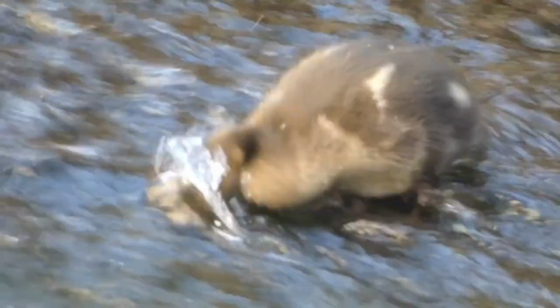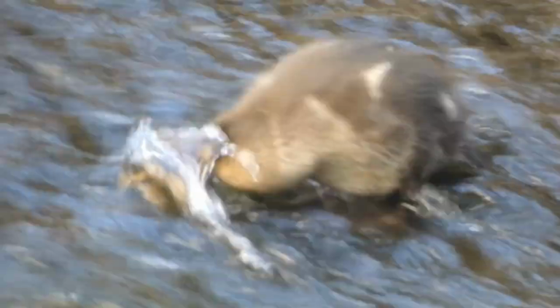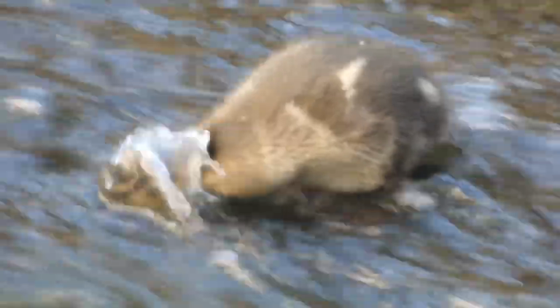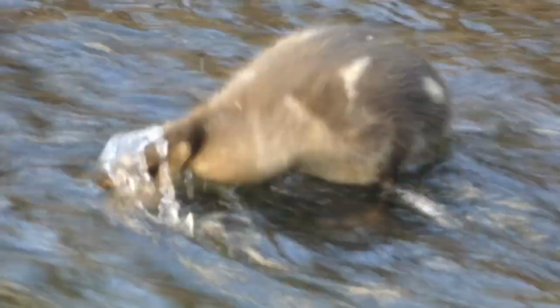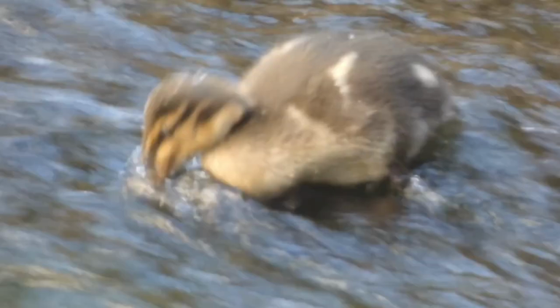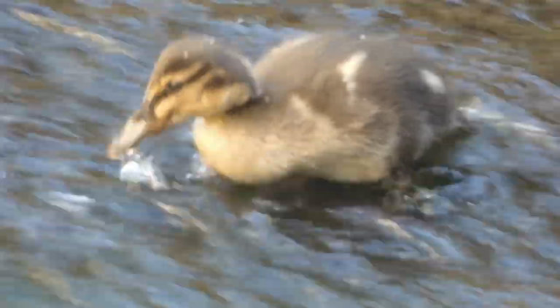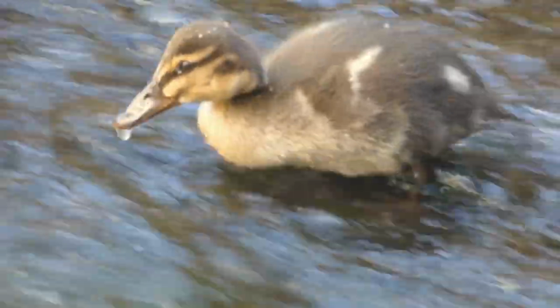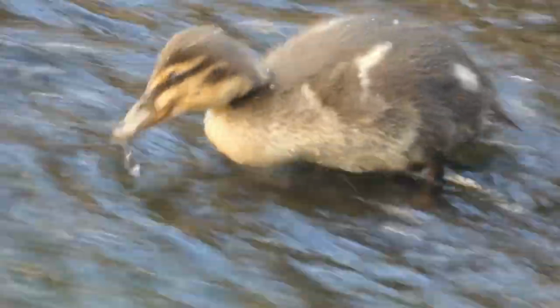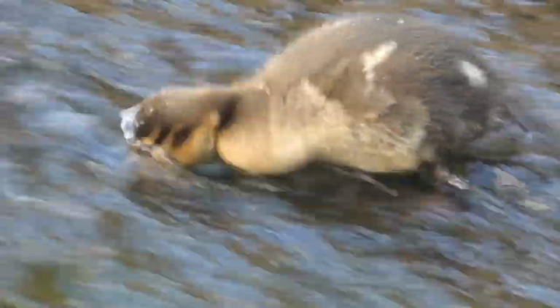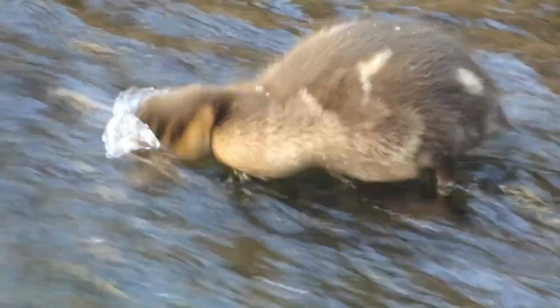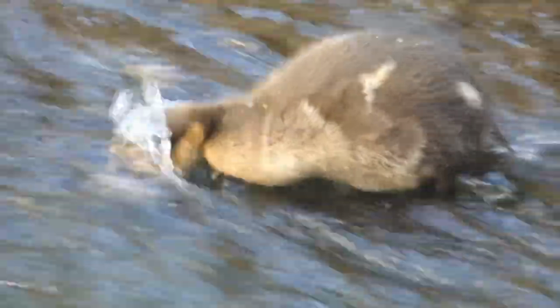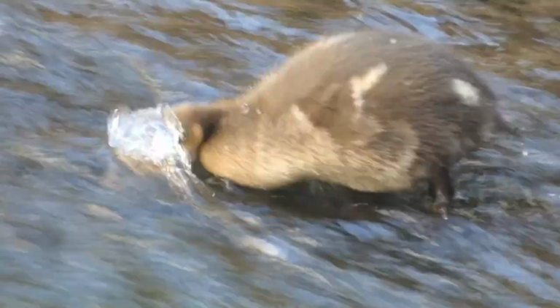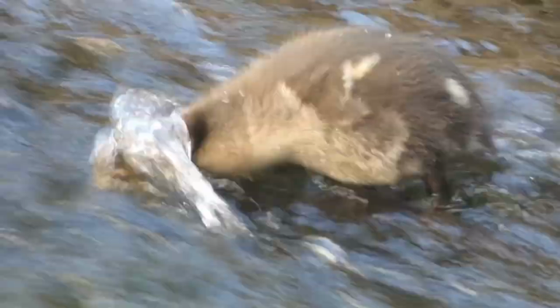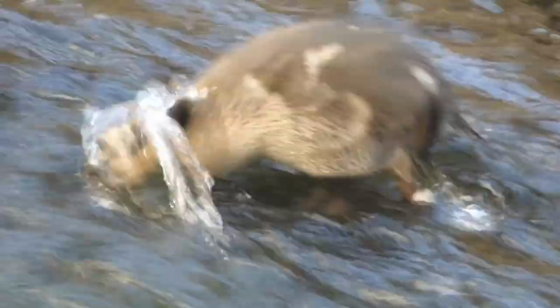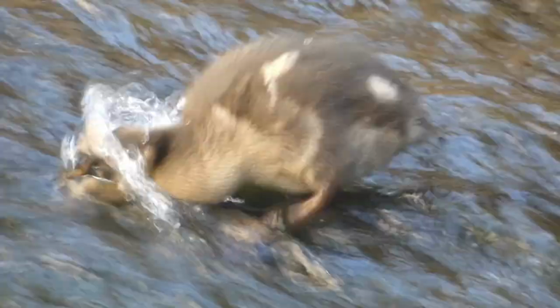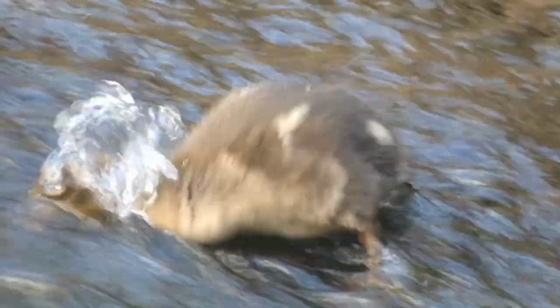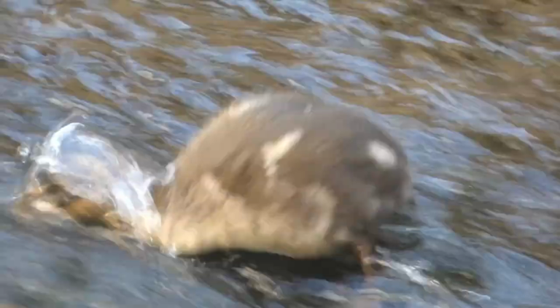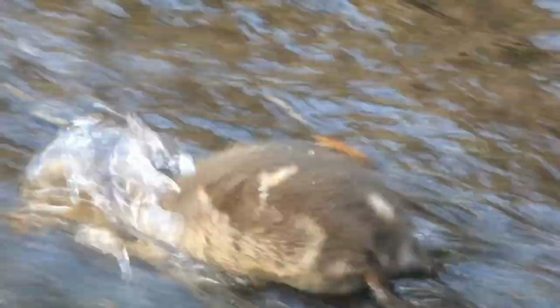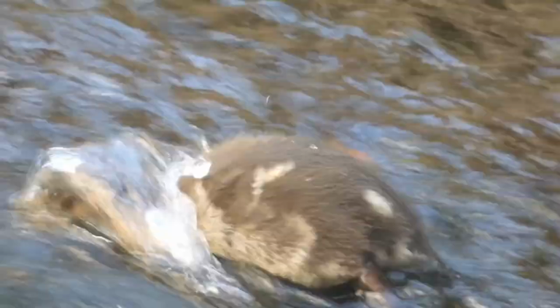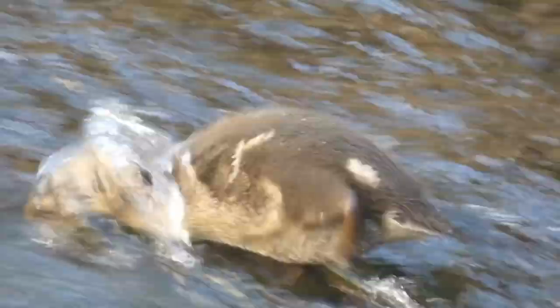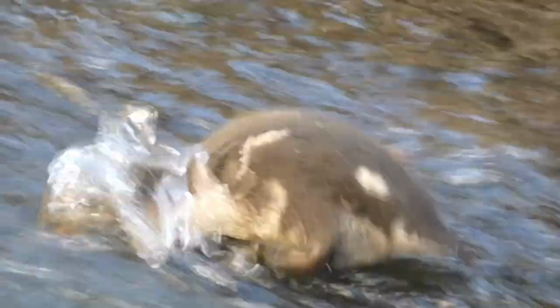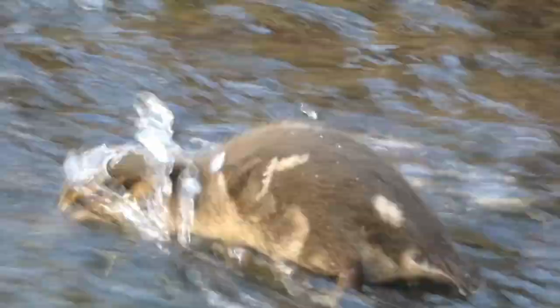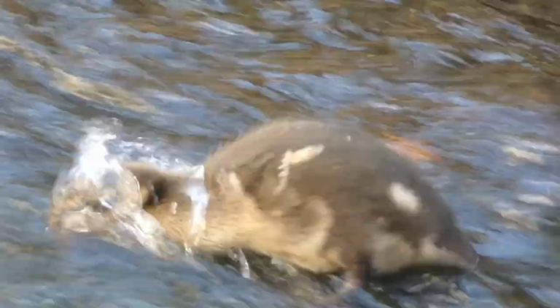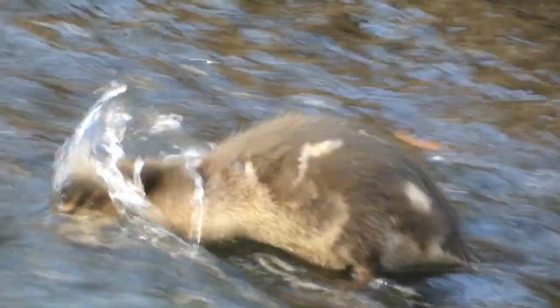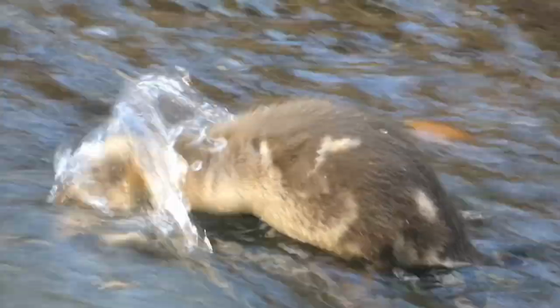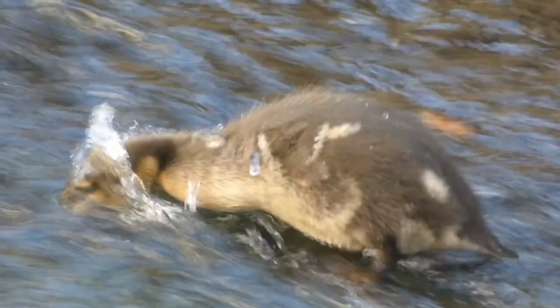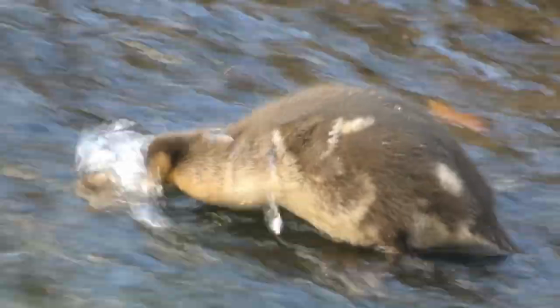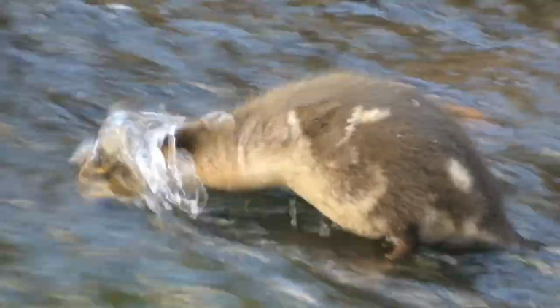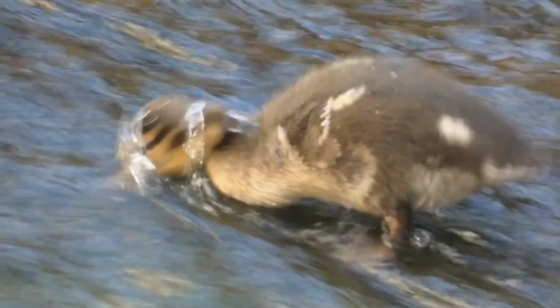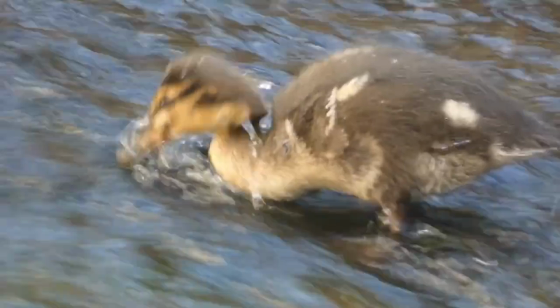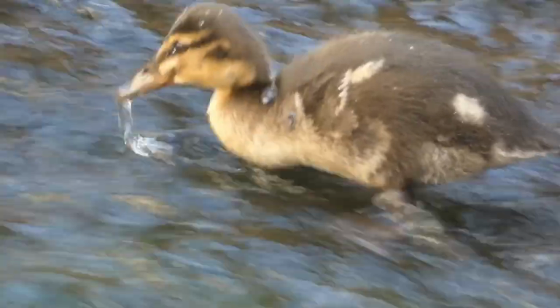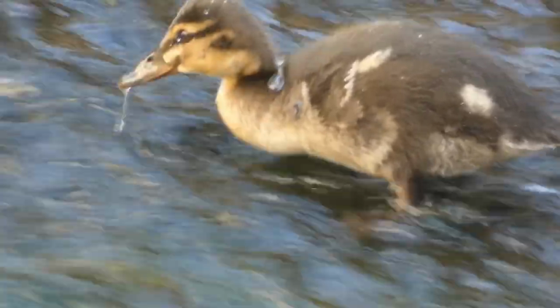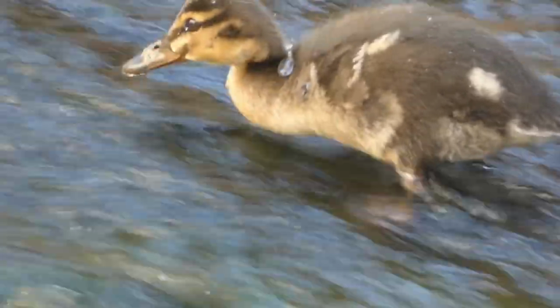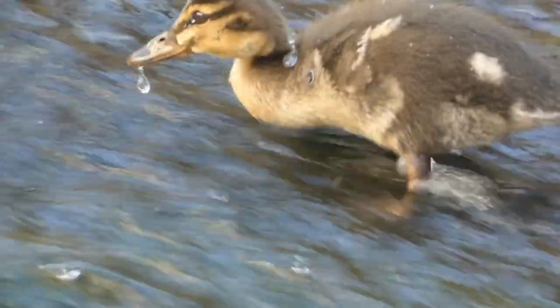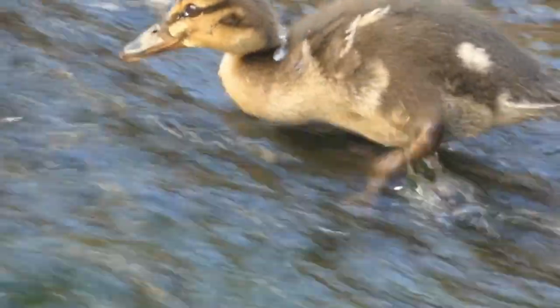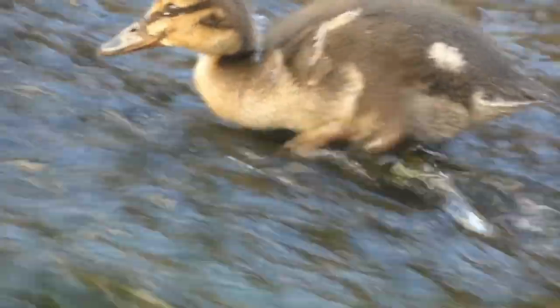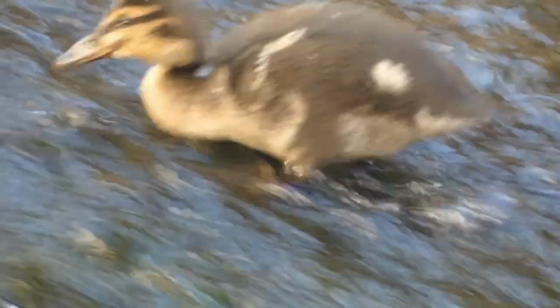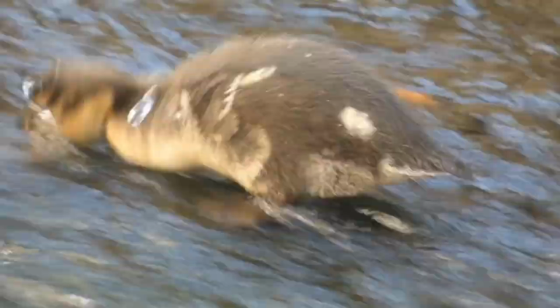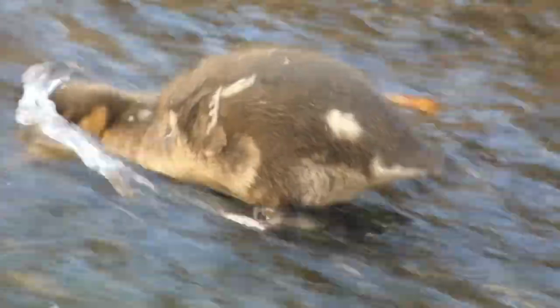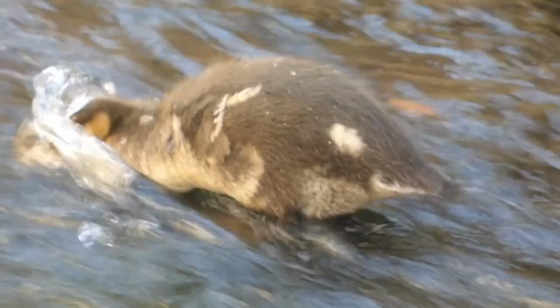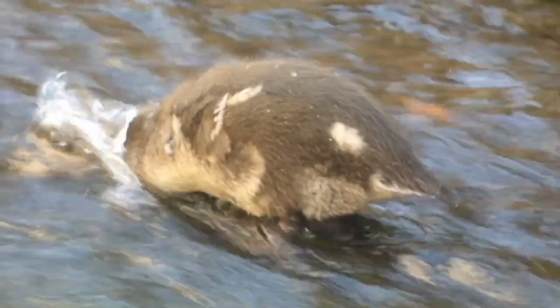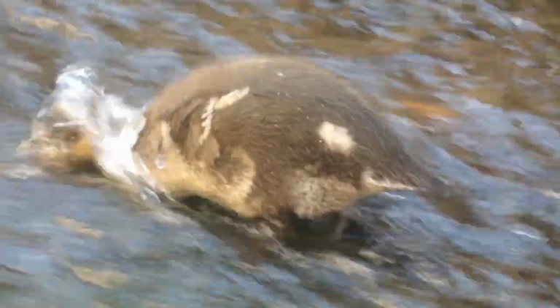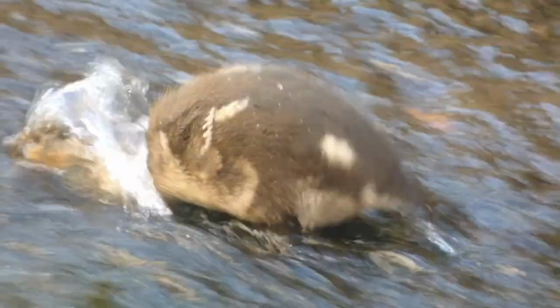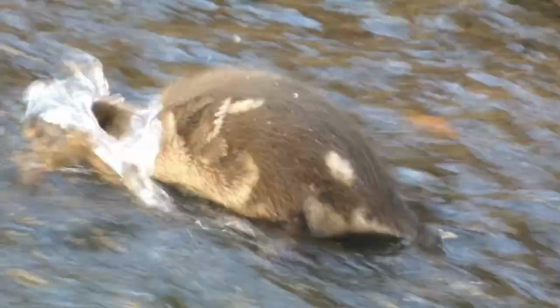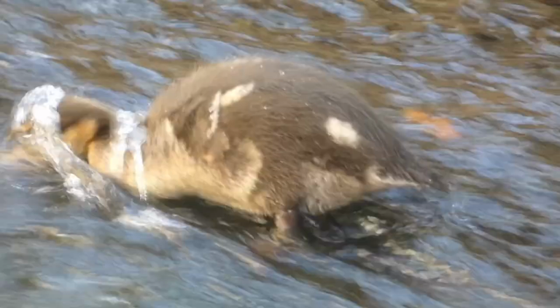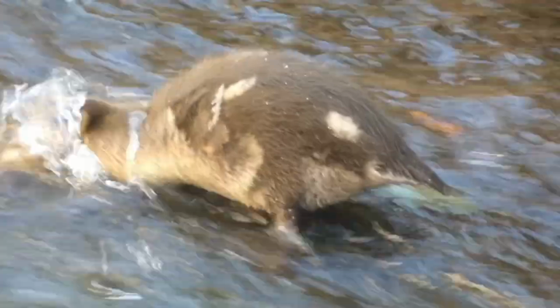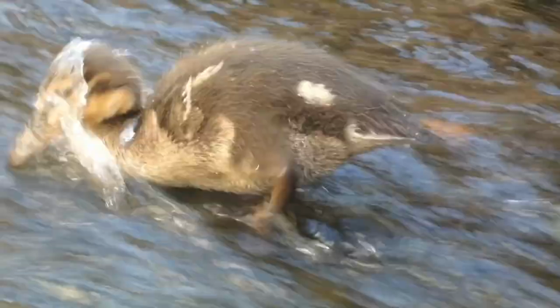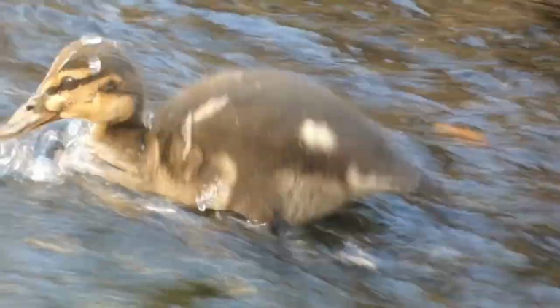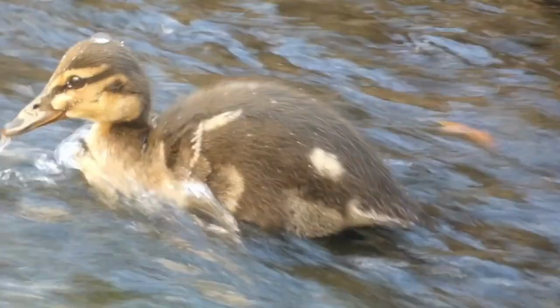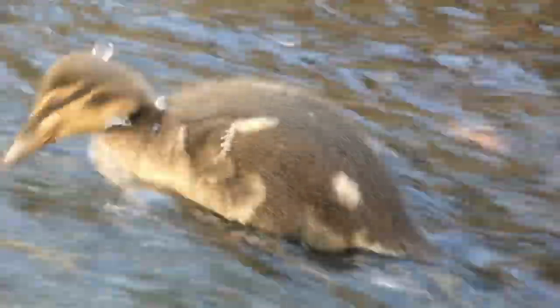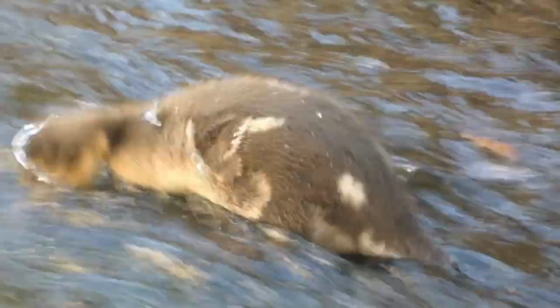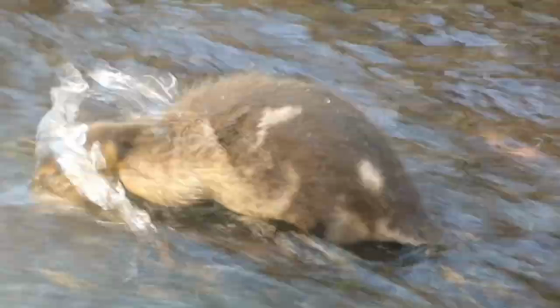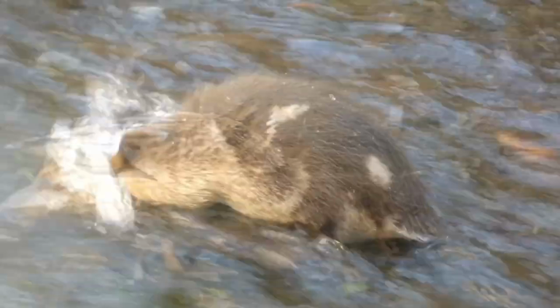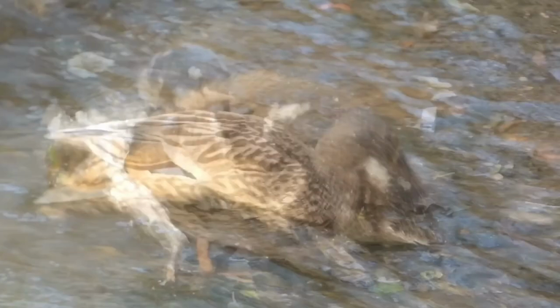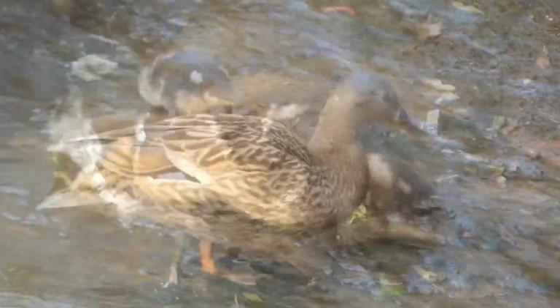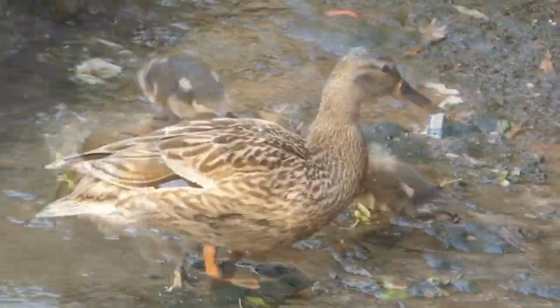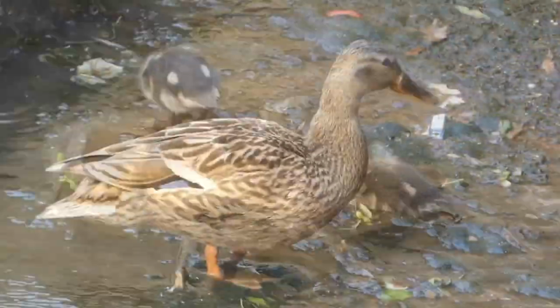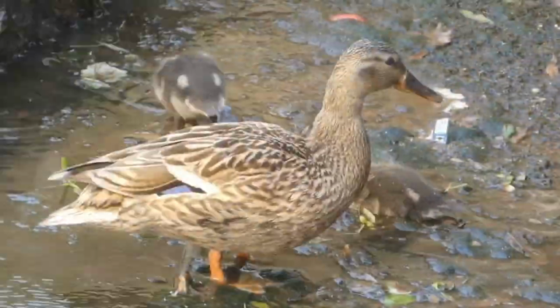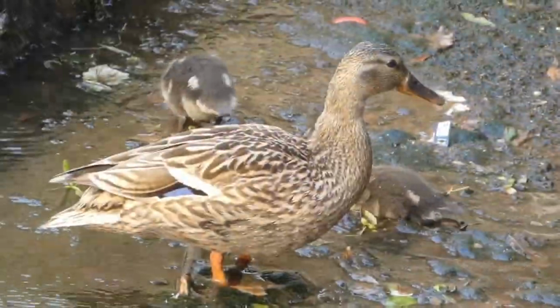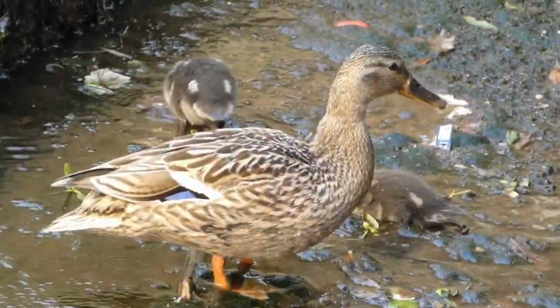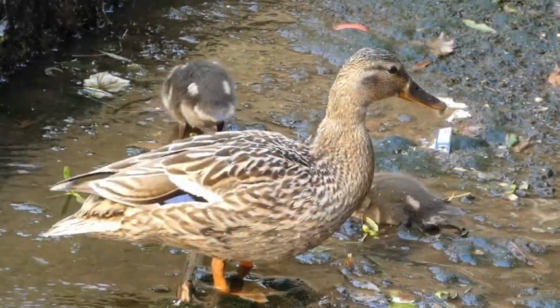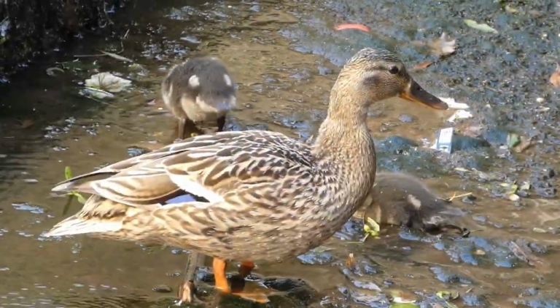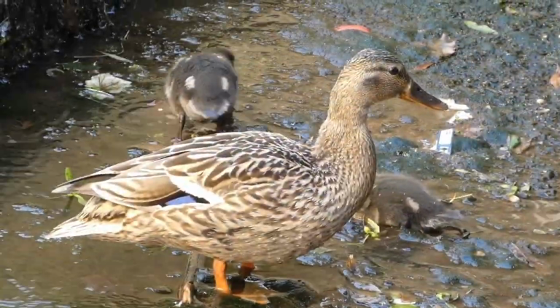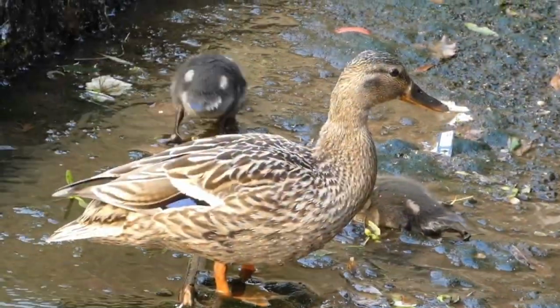These little ducklings are also in search of food right in the centre of Blackpool village, under the watchful eyes of their mother.